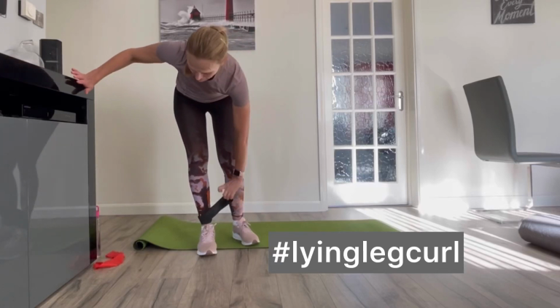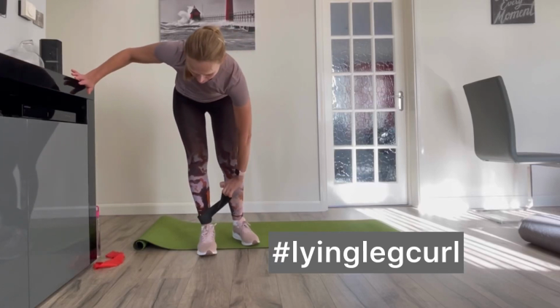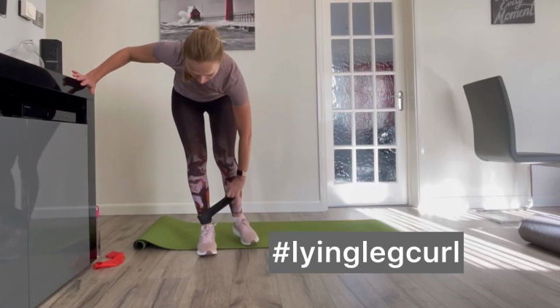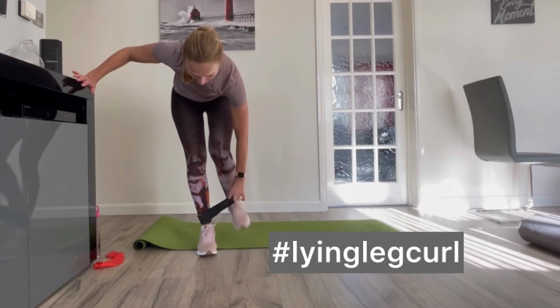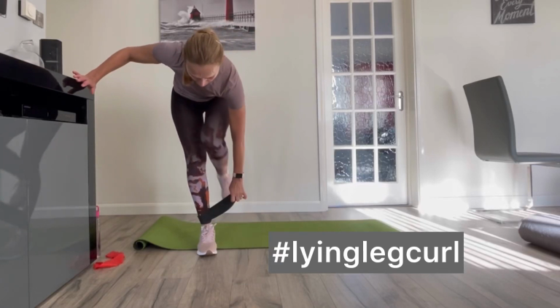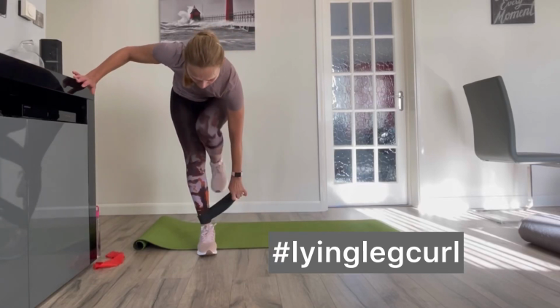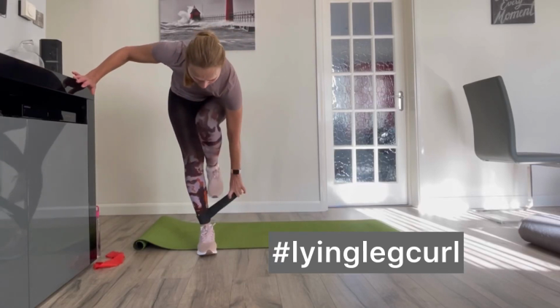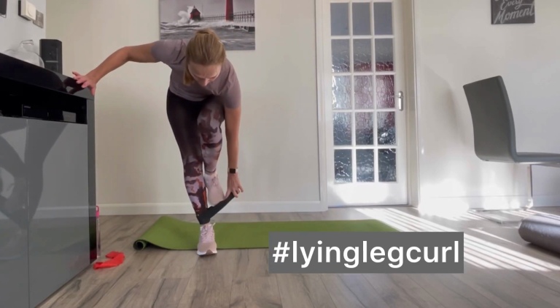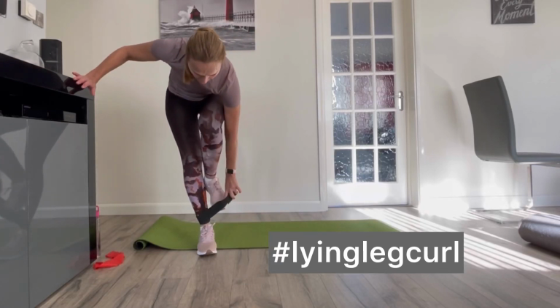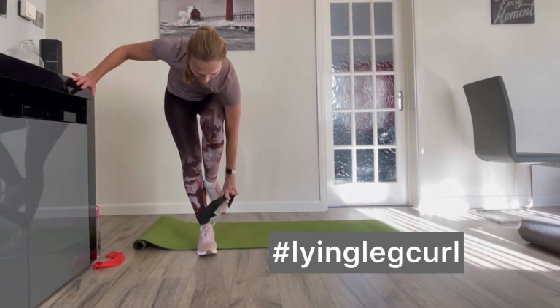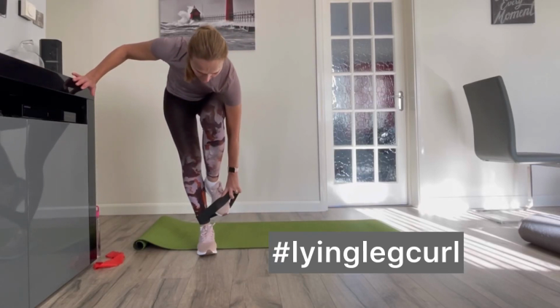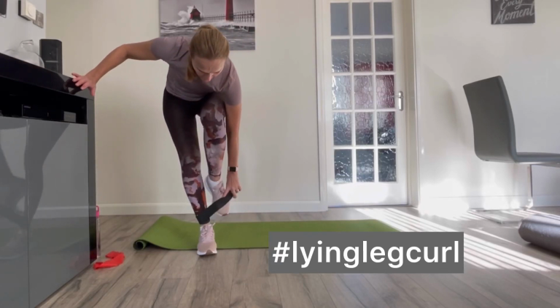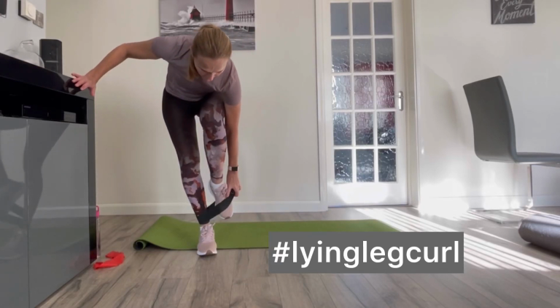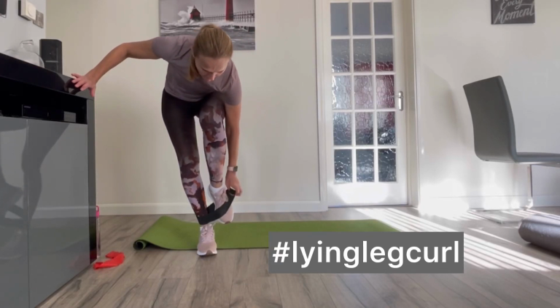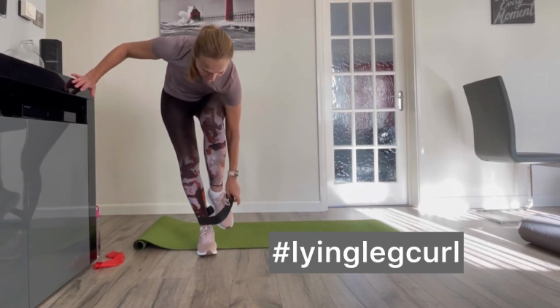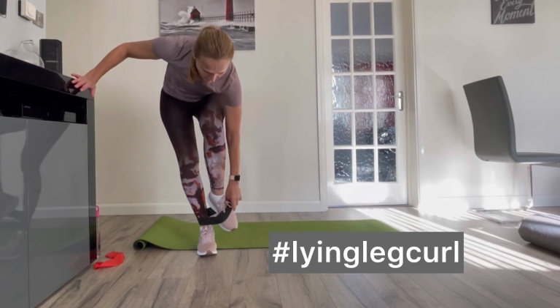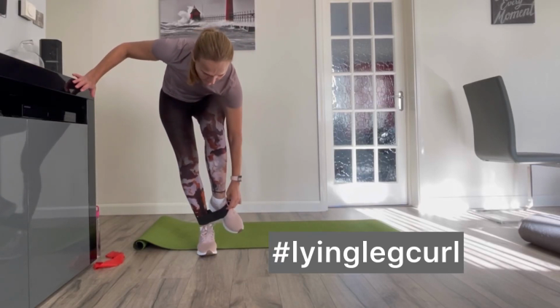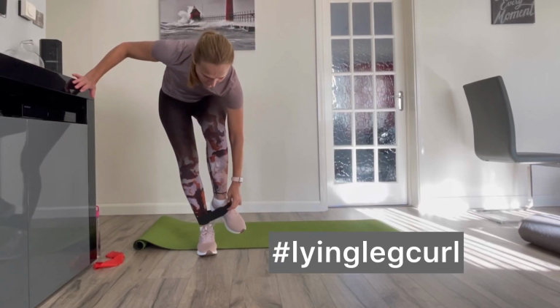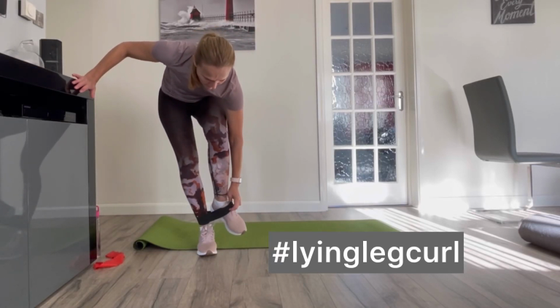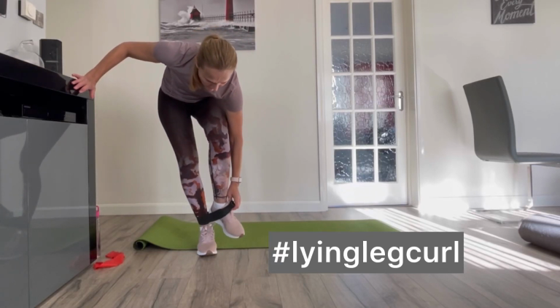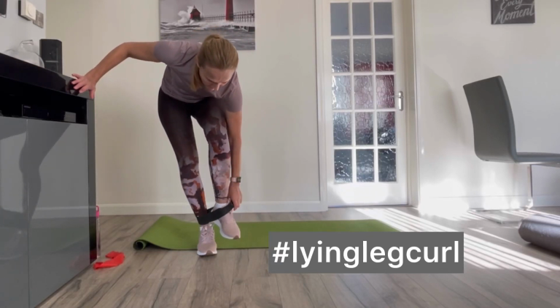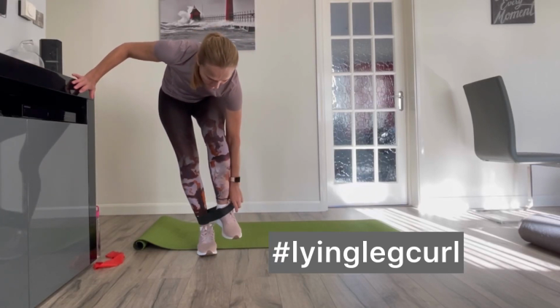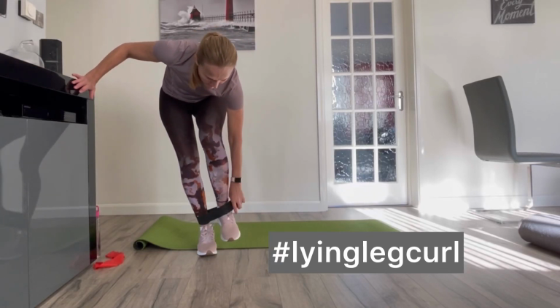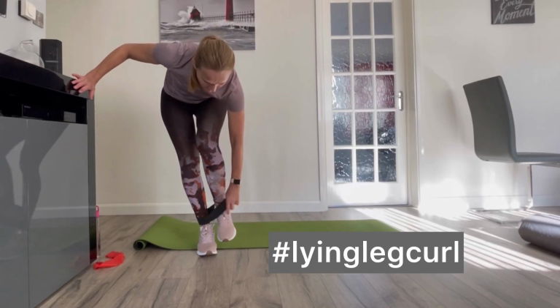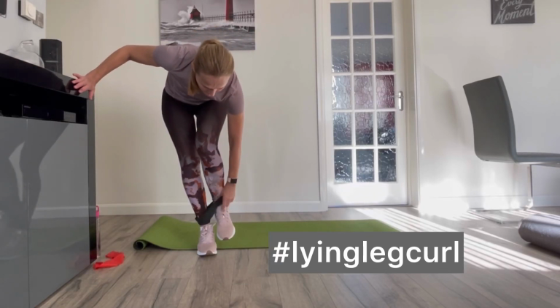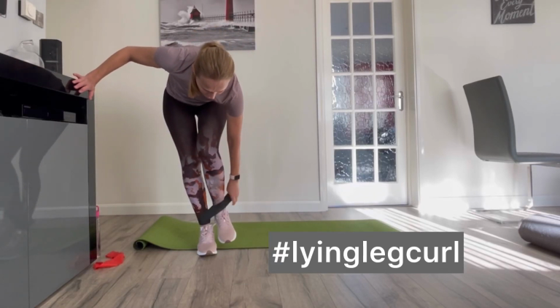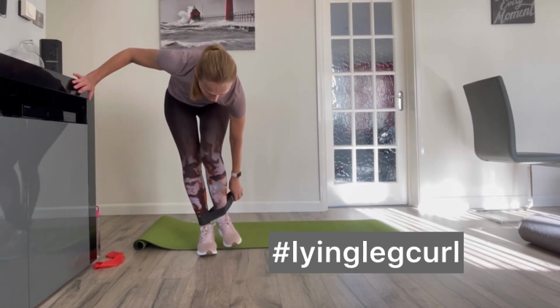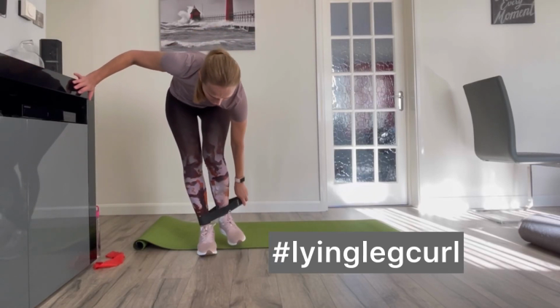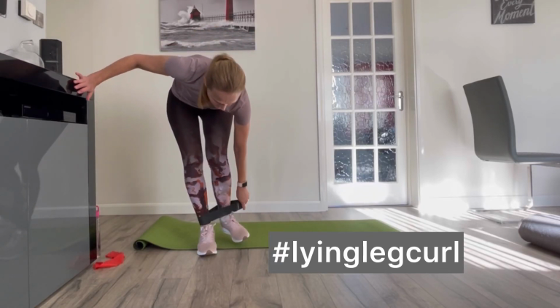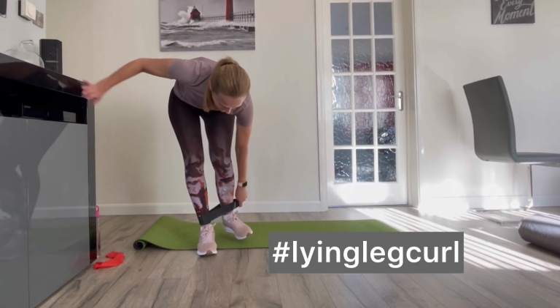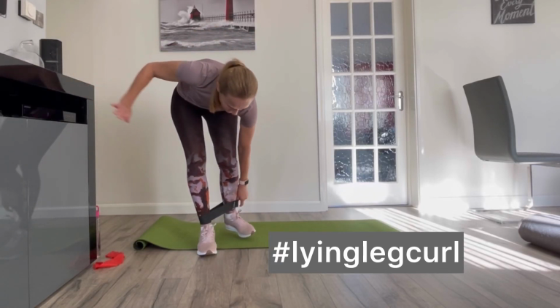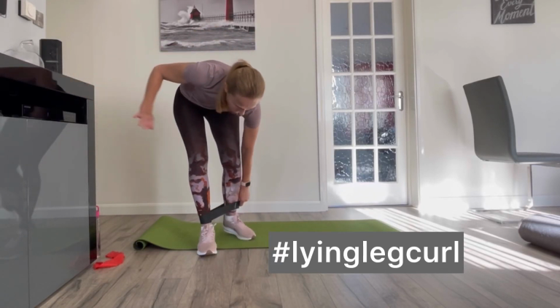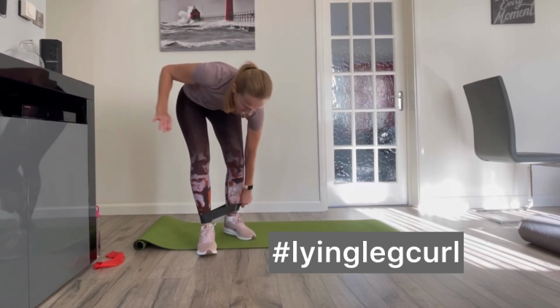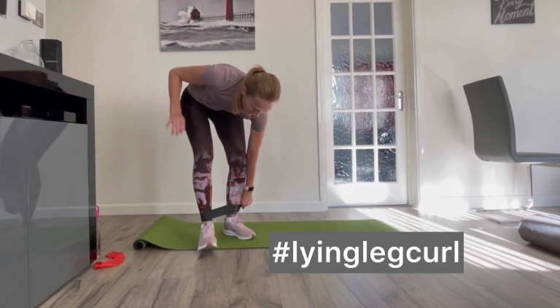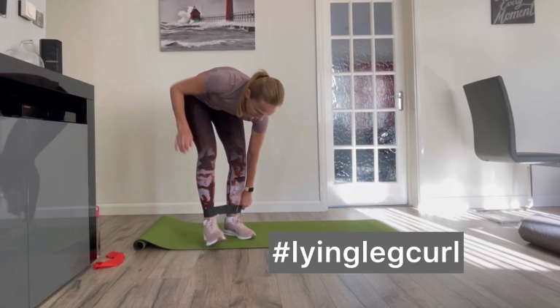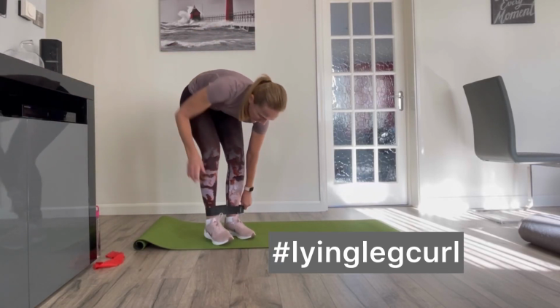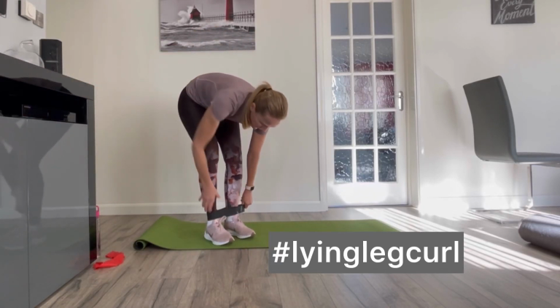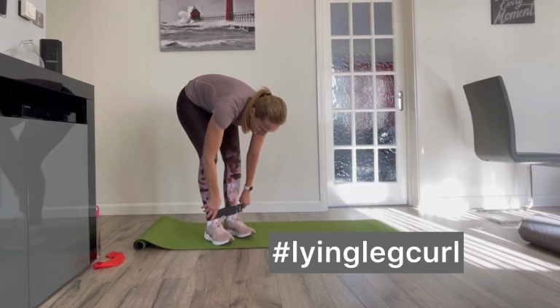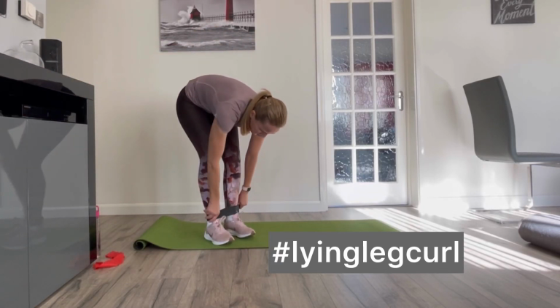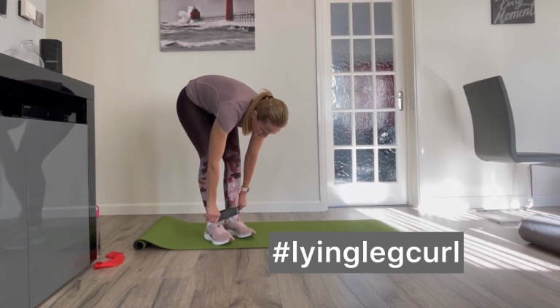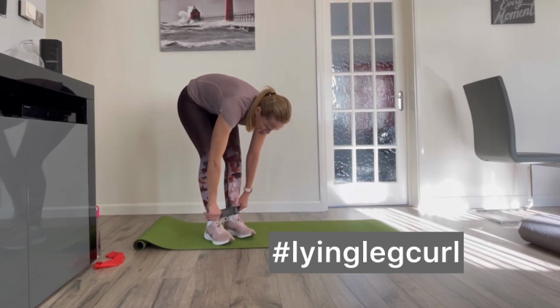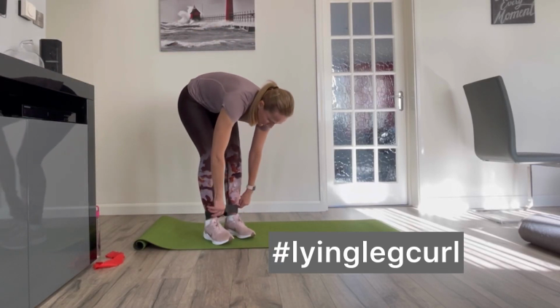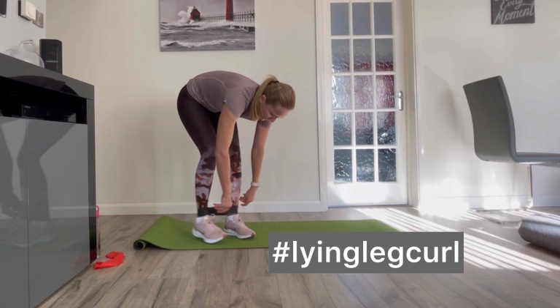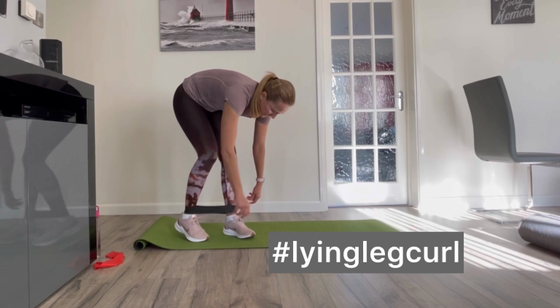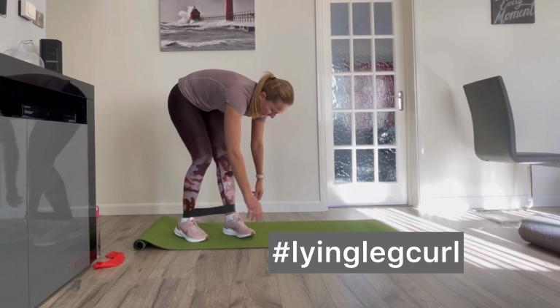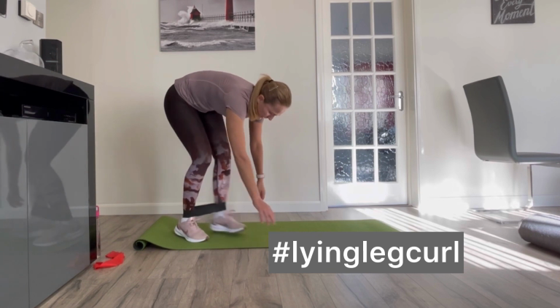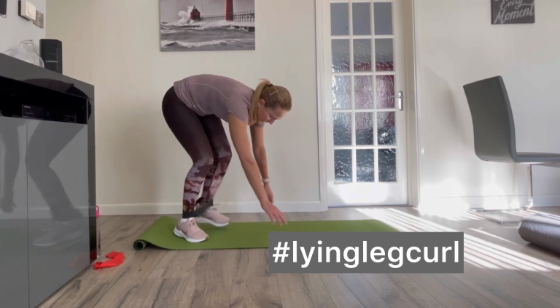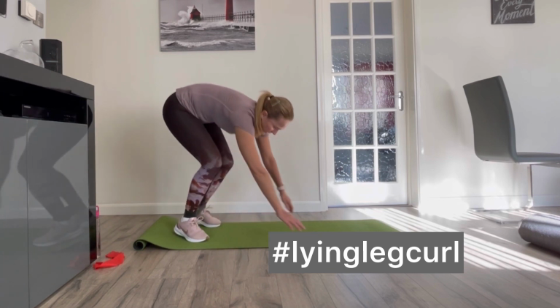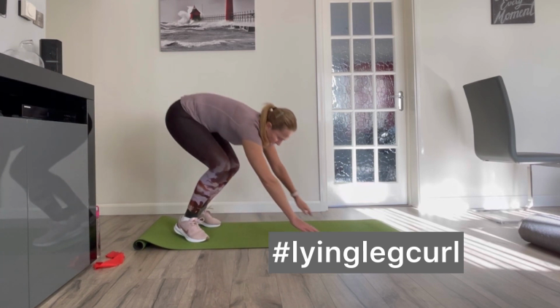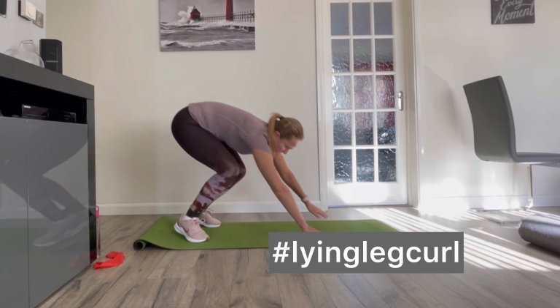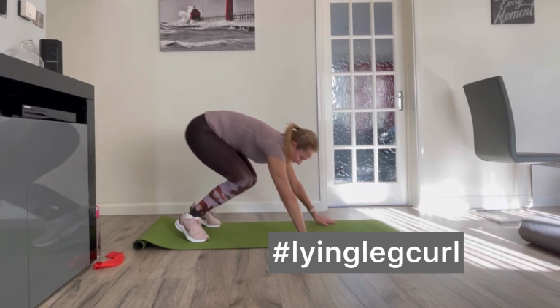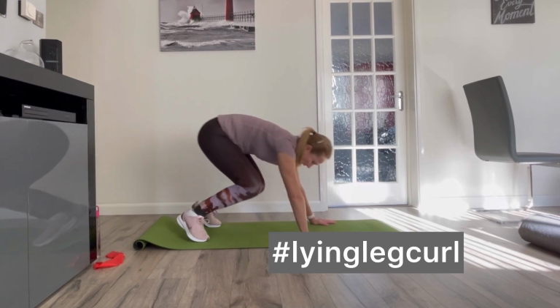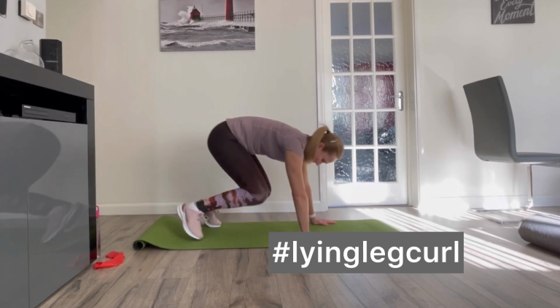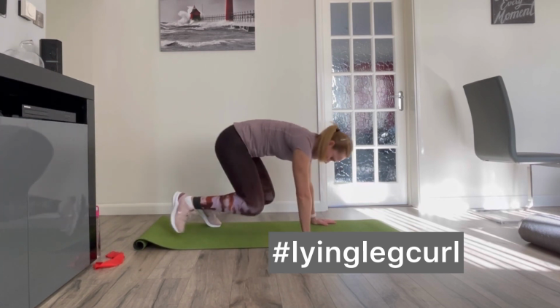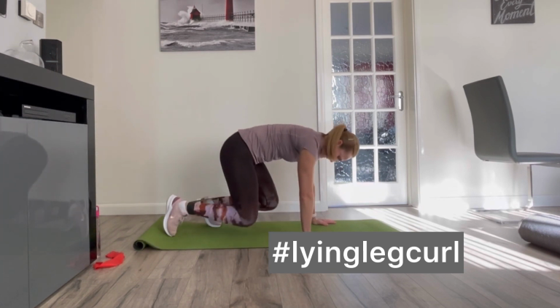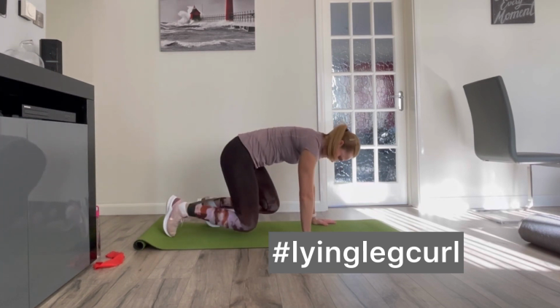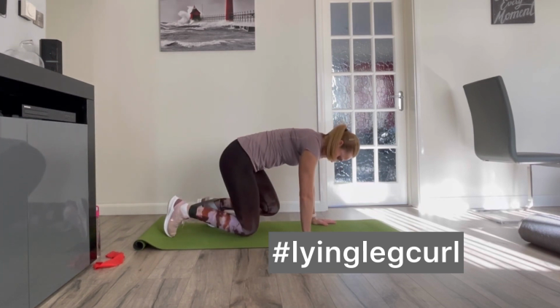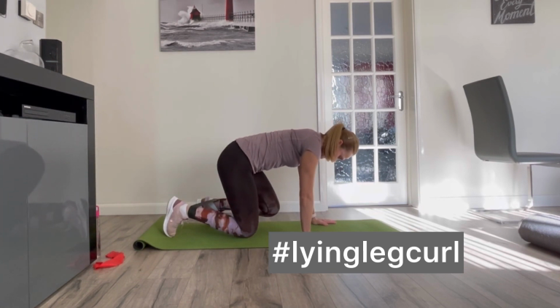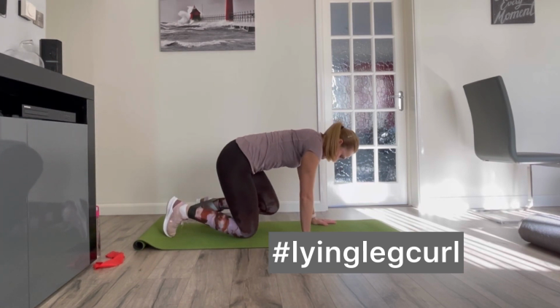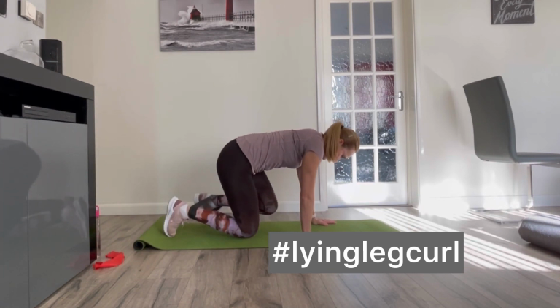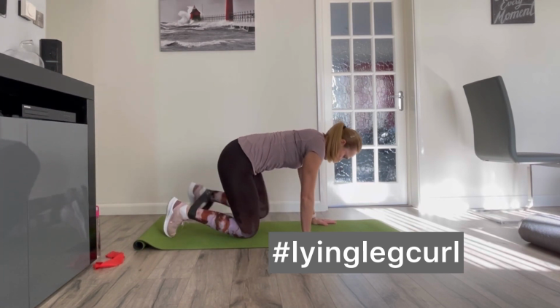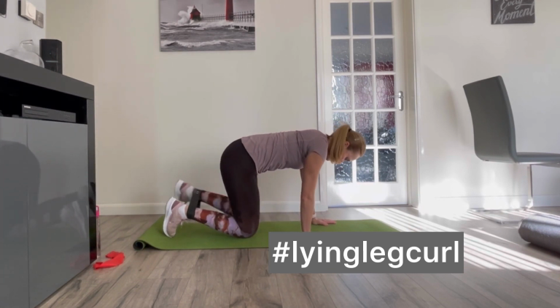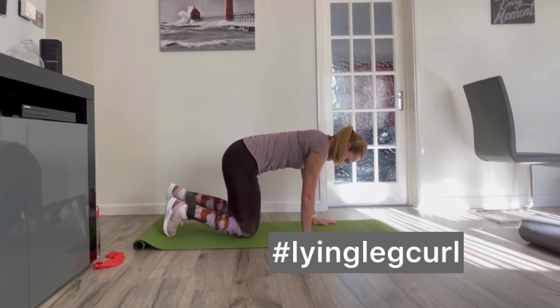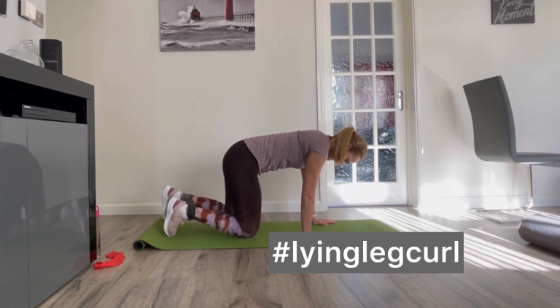Lying Leg Curl with Band works primarily hamstrings, but also engages calves and glutes.